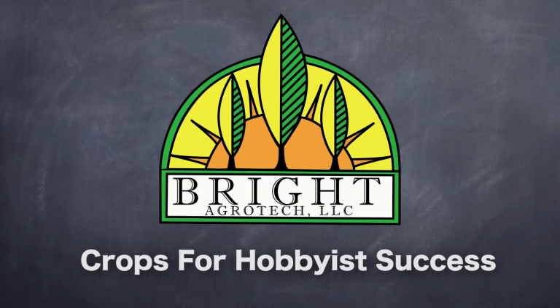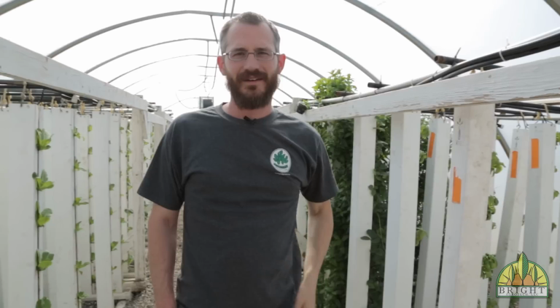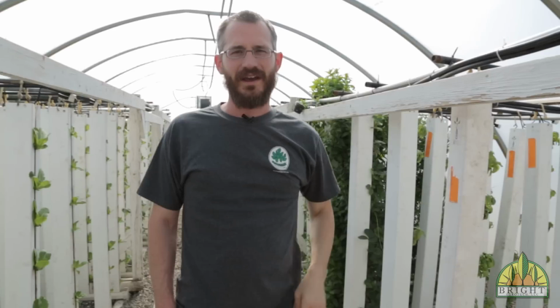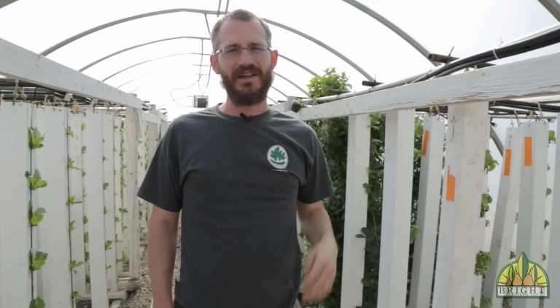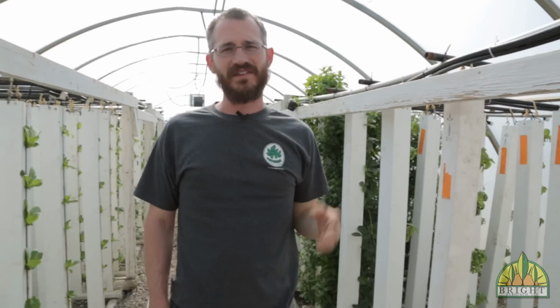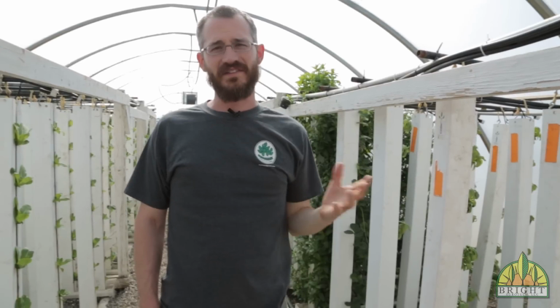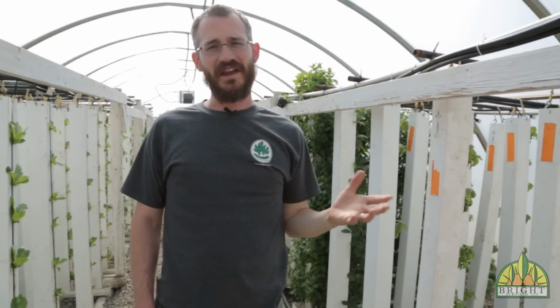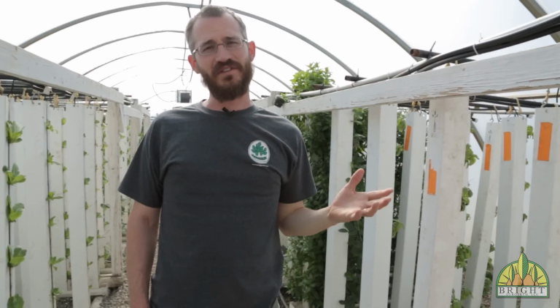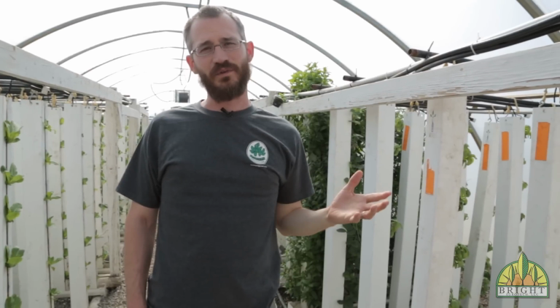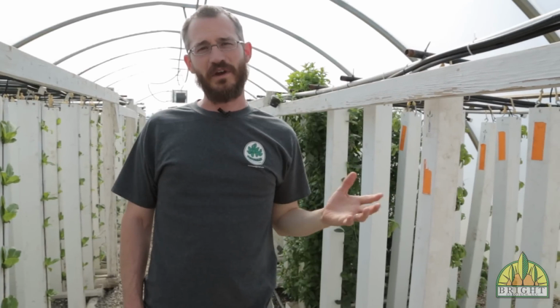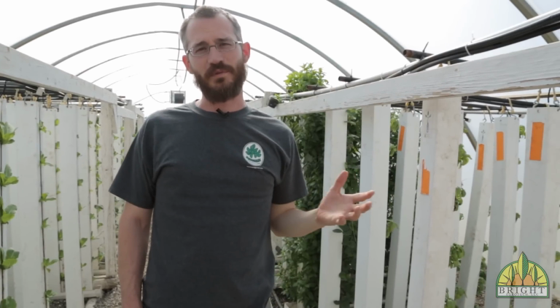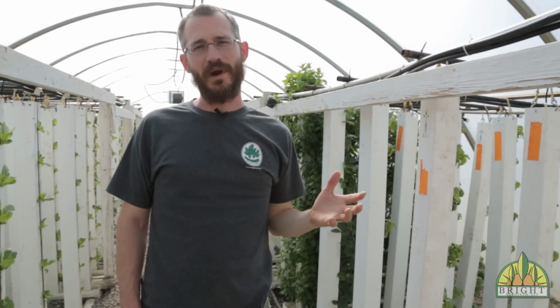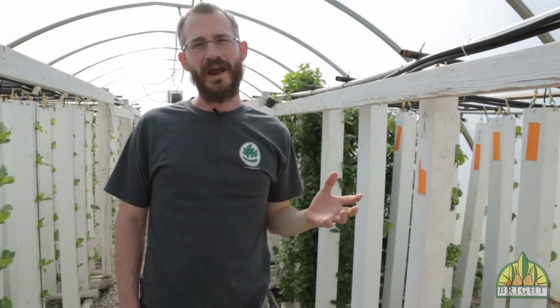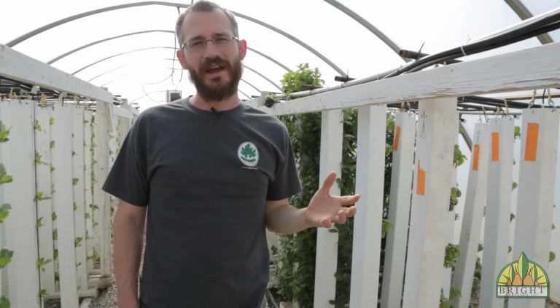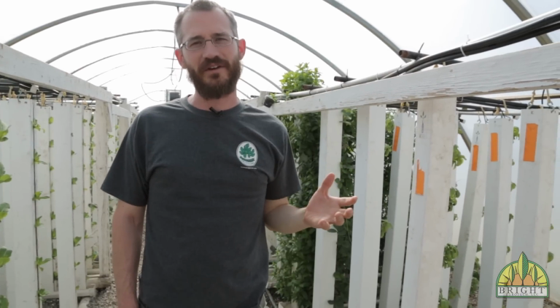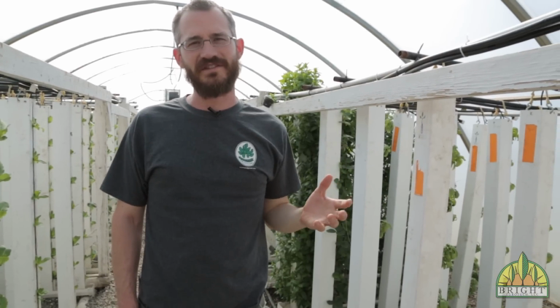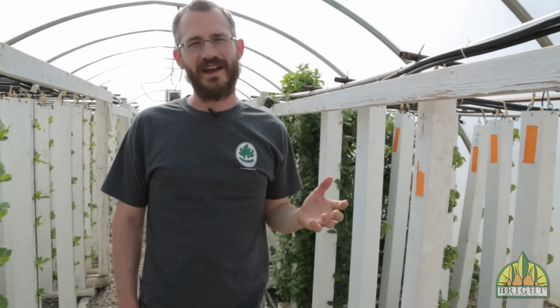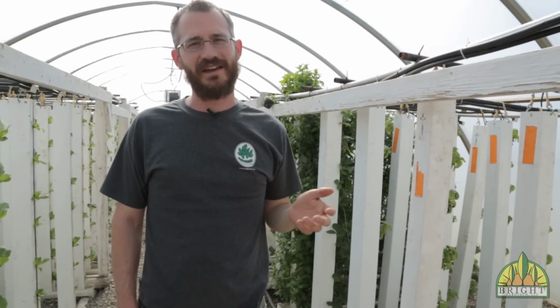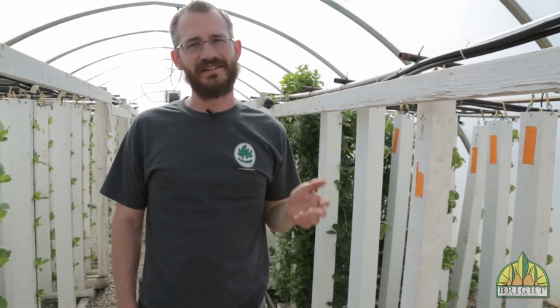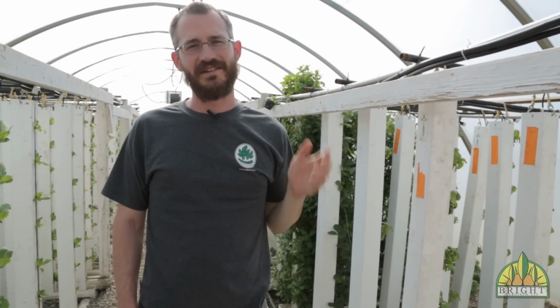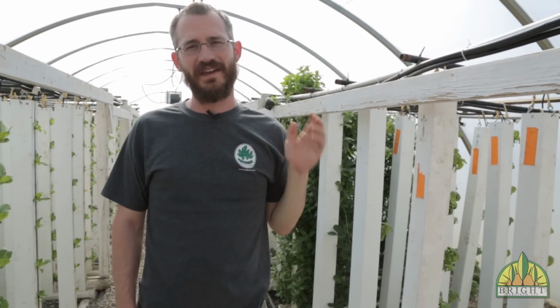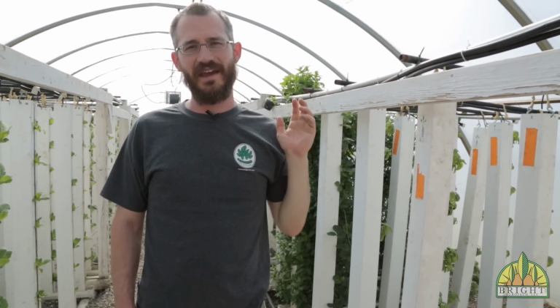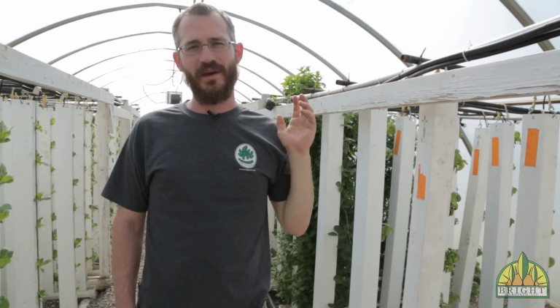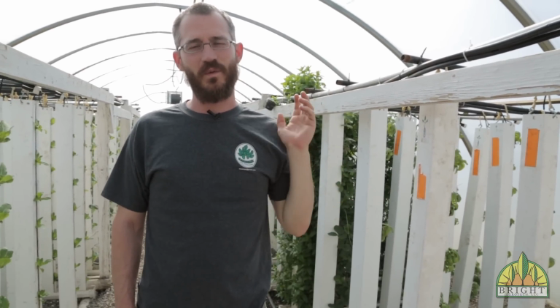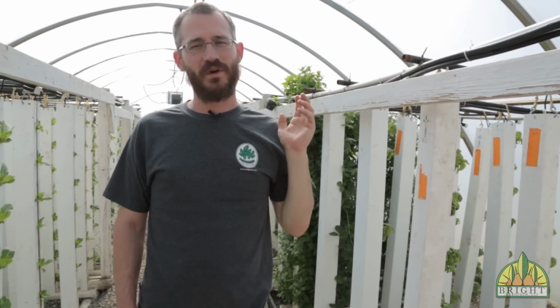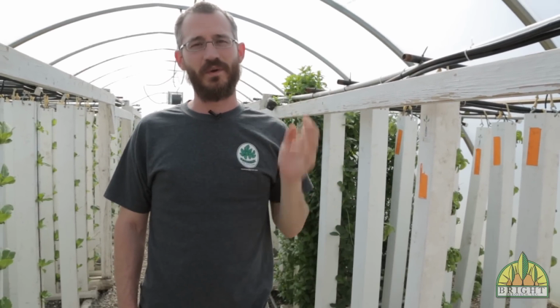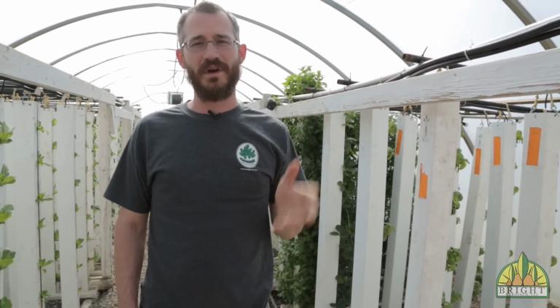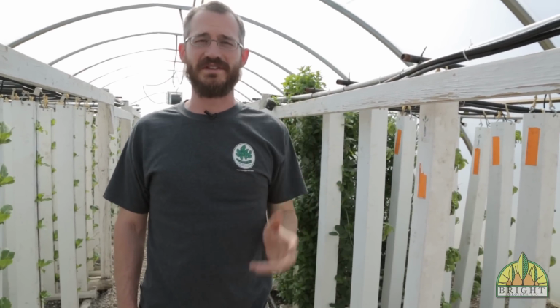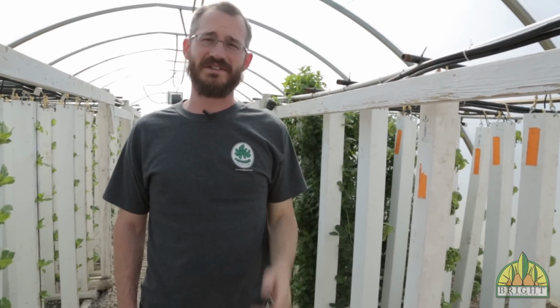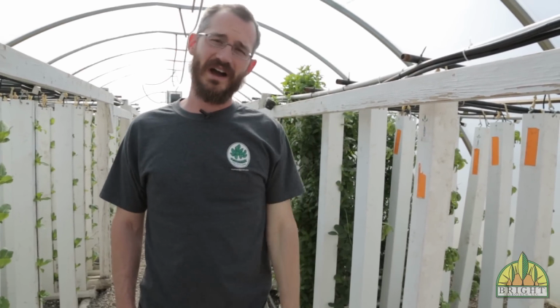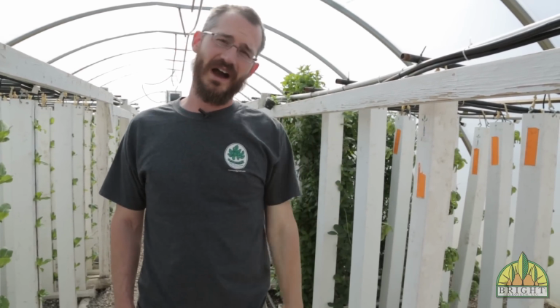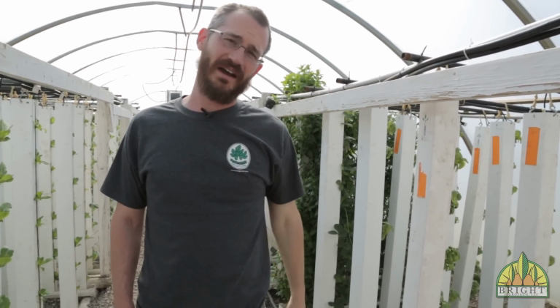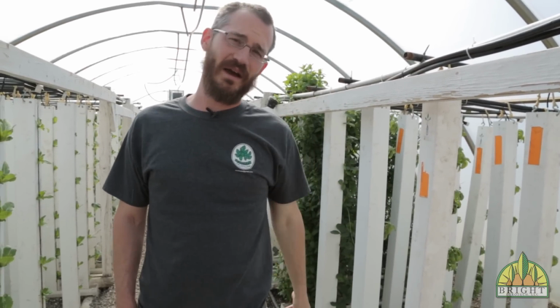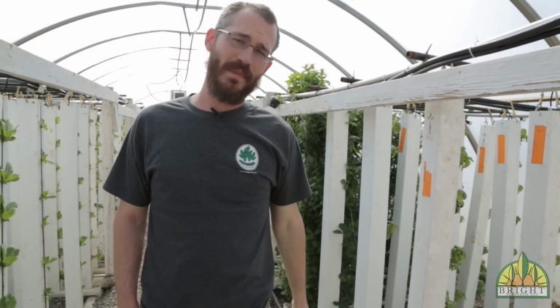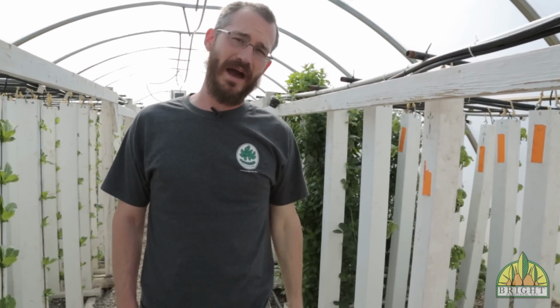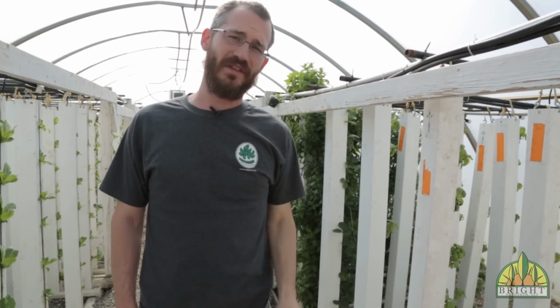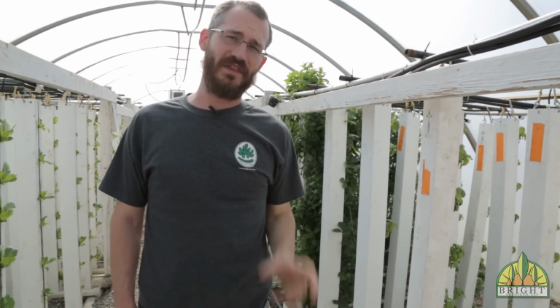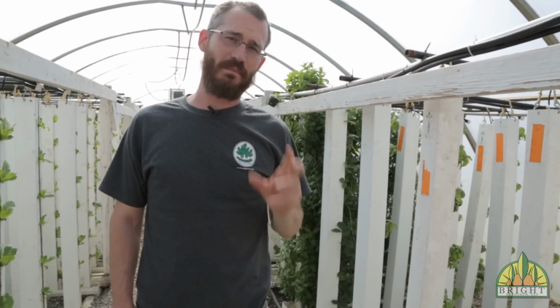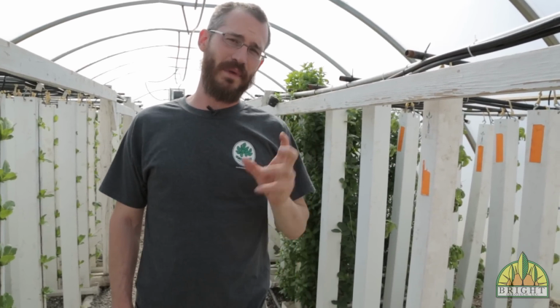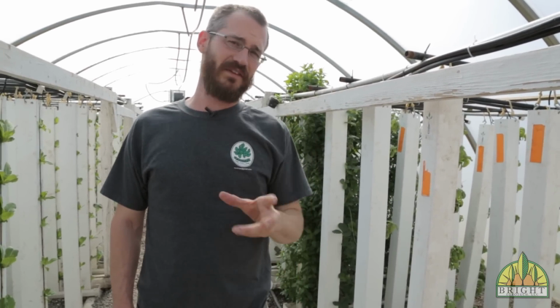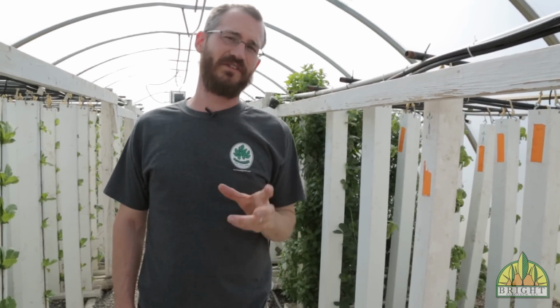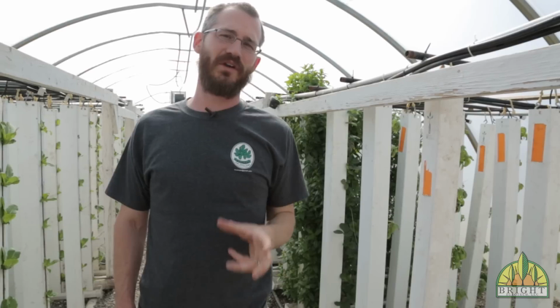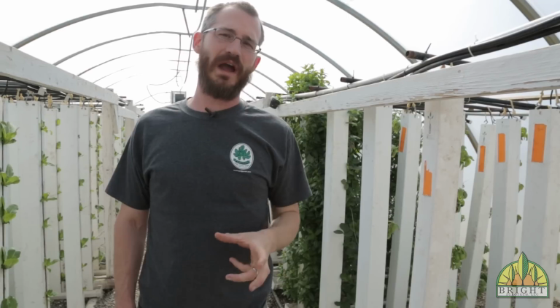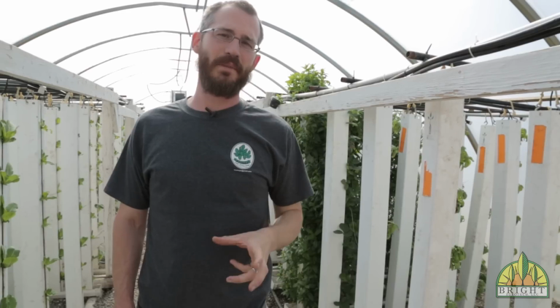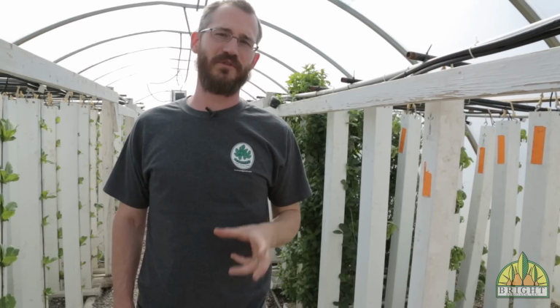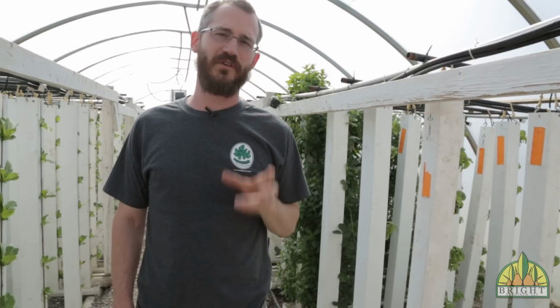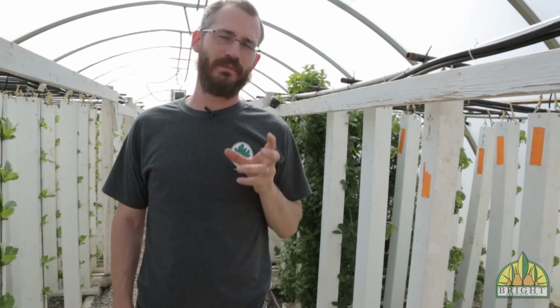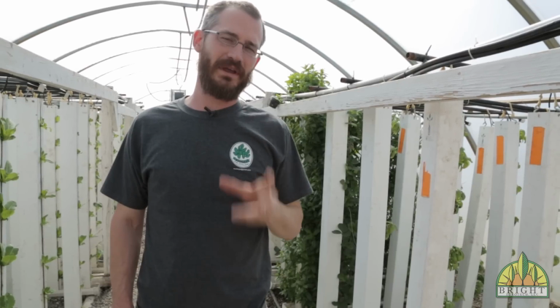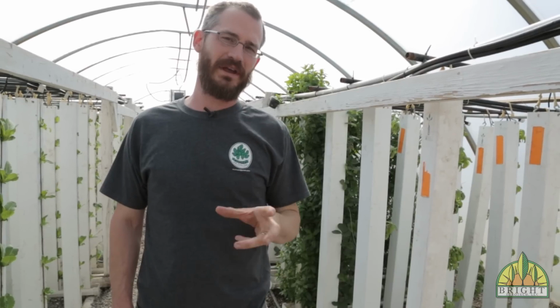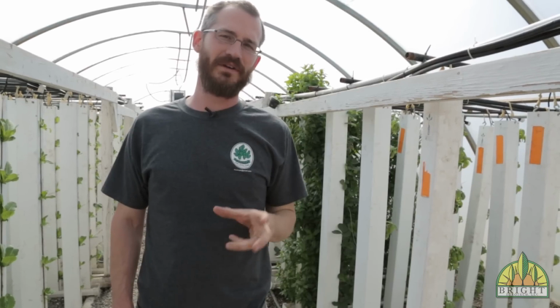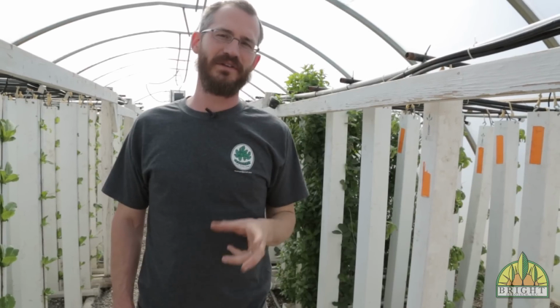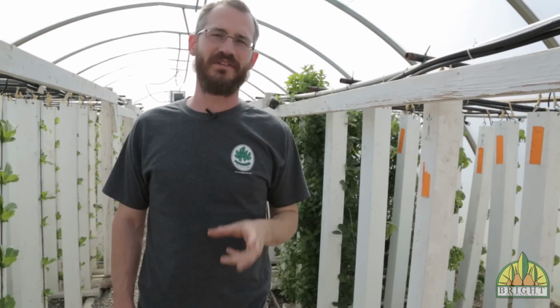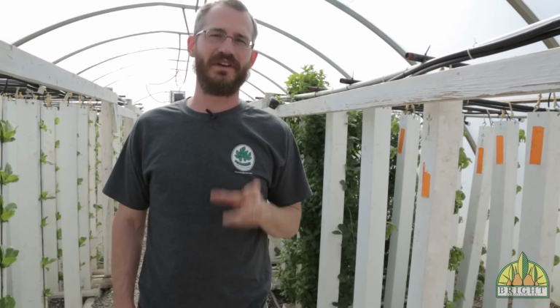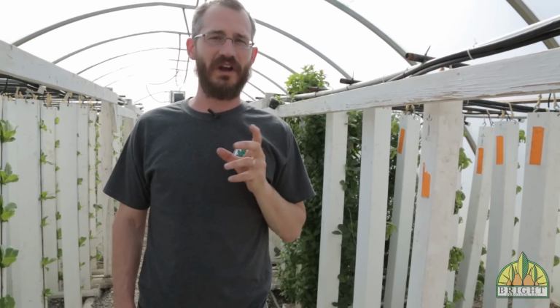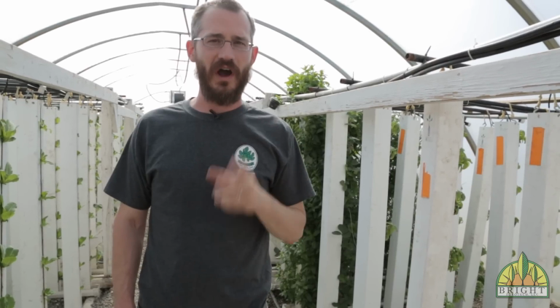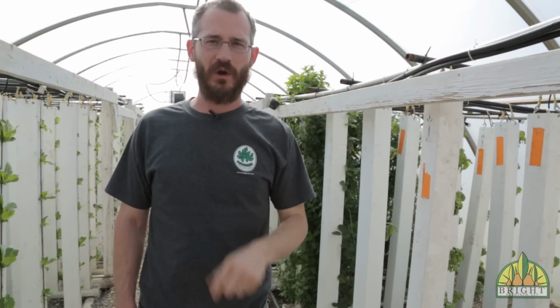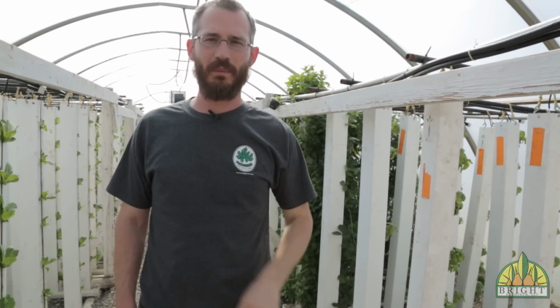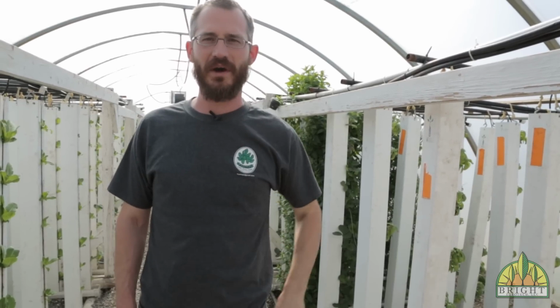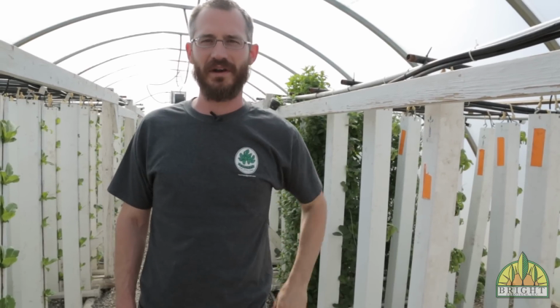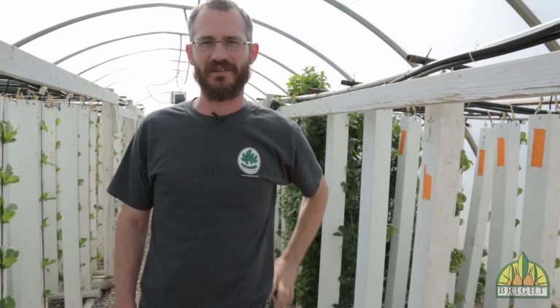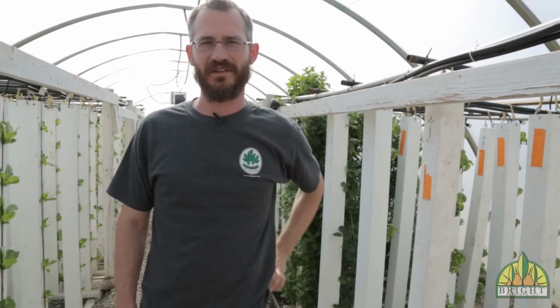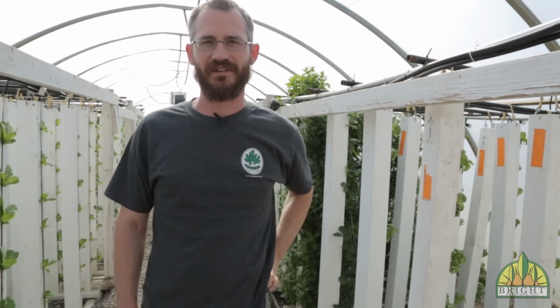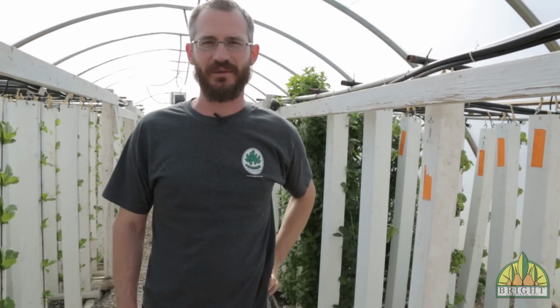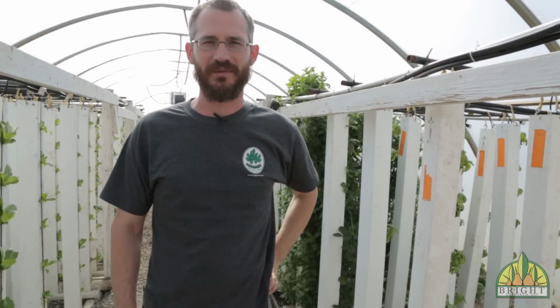Hey, this is Nate Stoy with Bright Agritech, and today we're going to talk about the best crops for beginners in aquaponic systems.